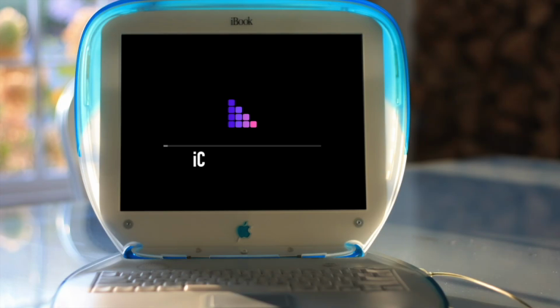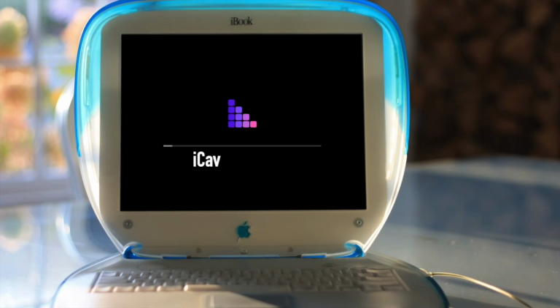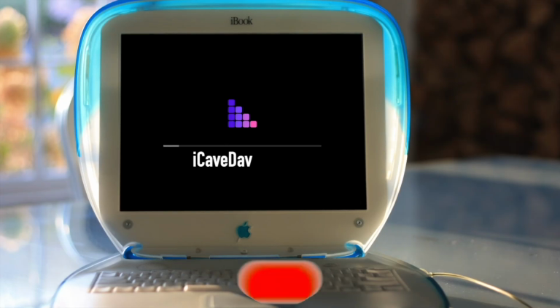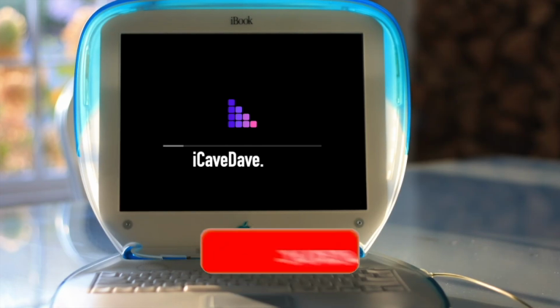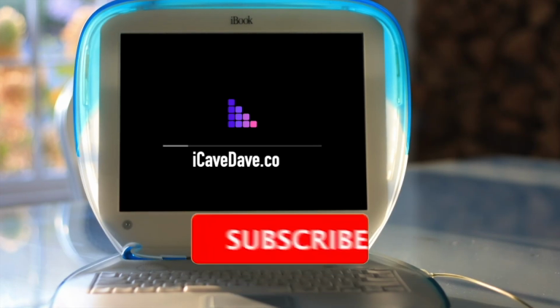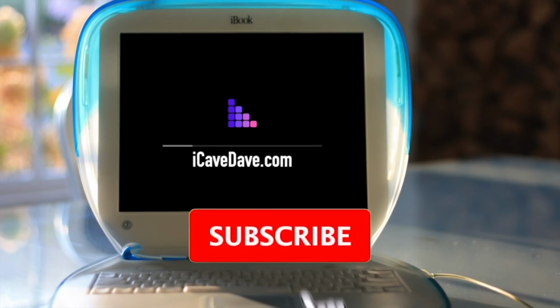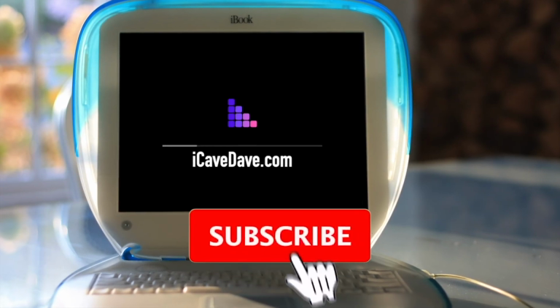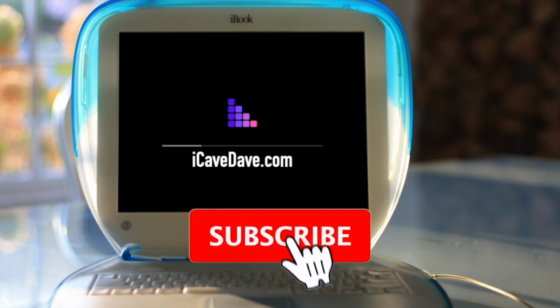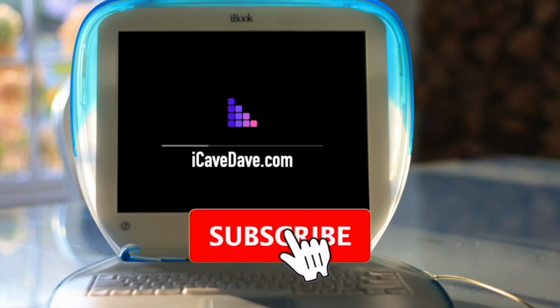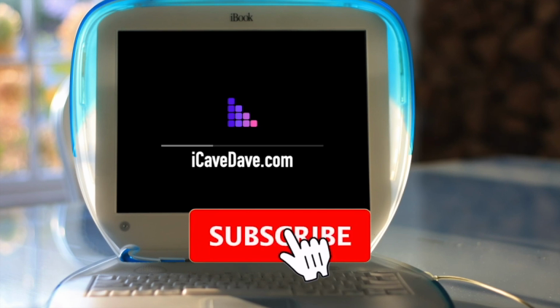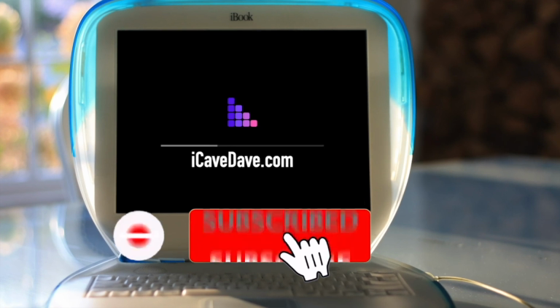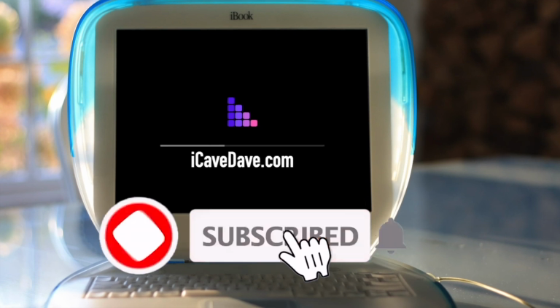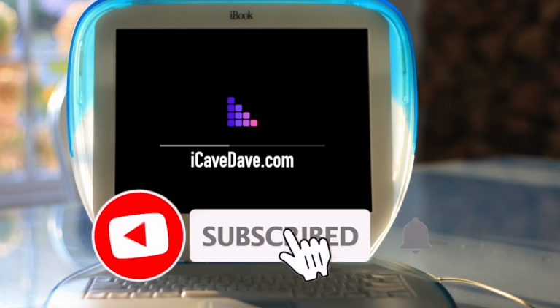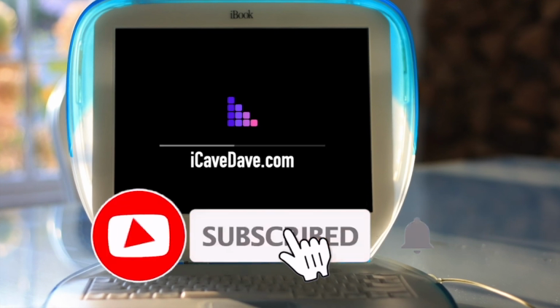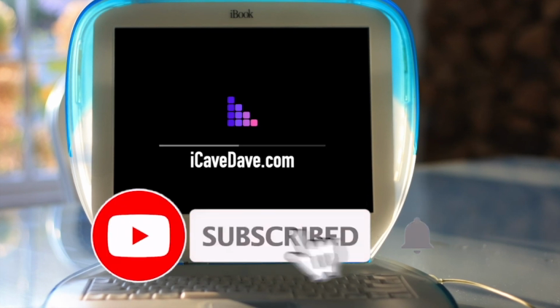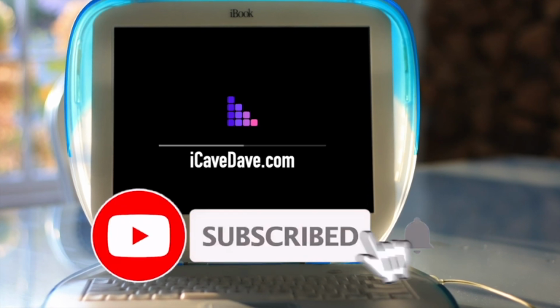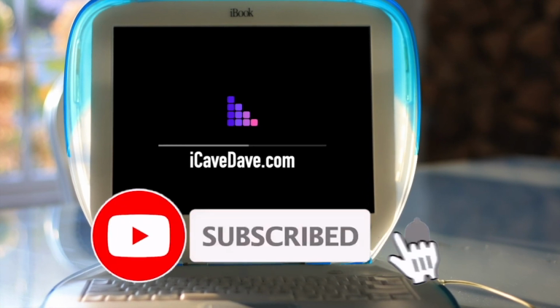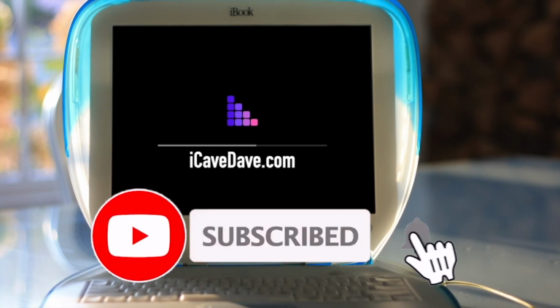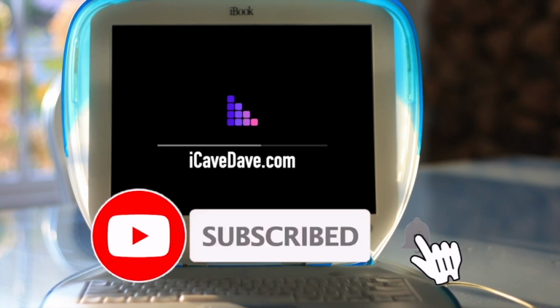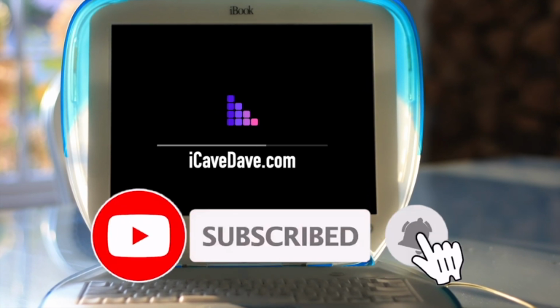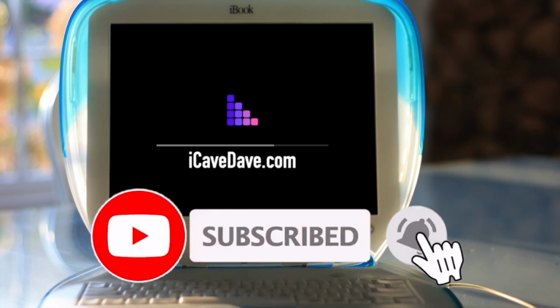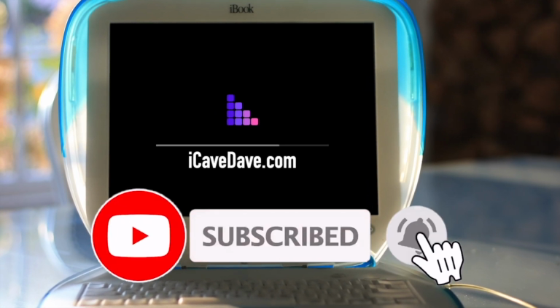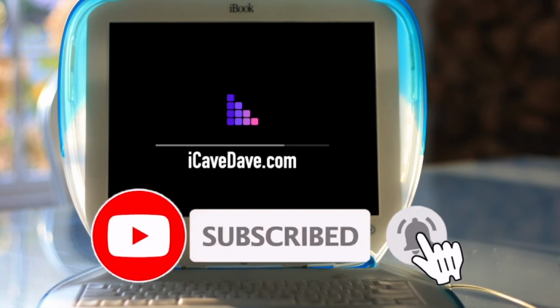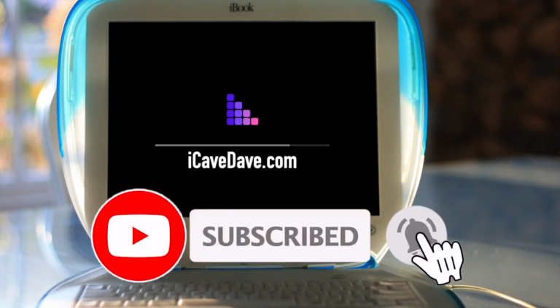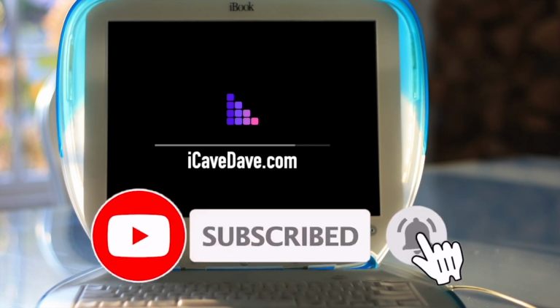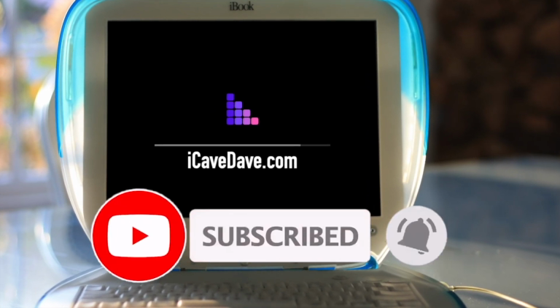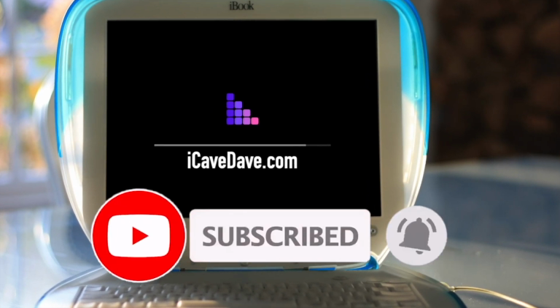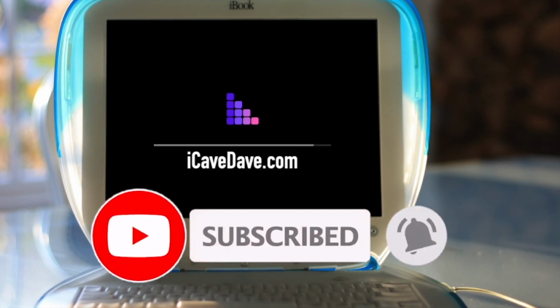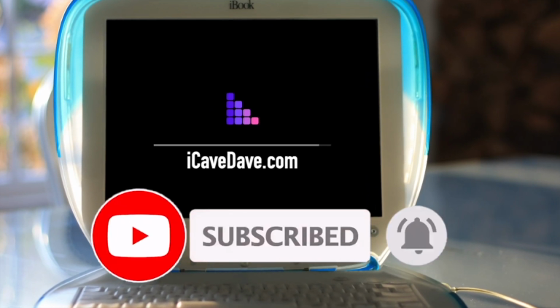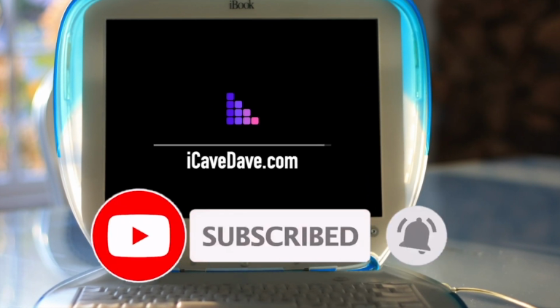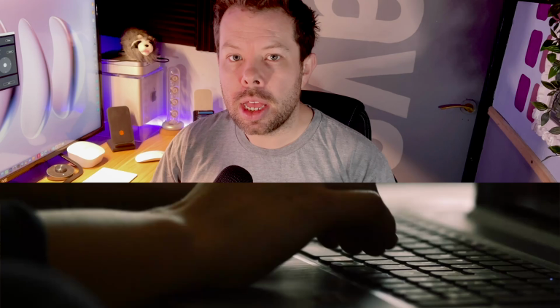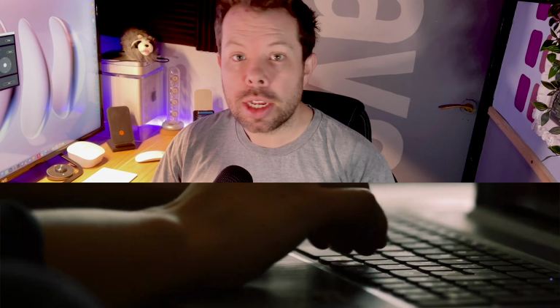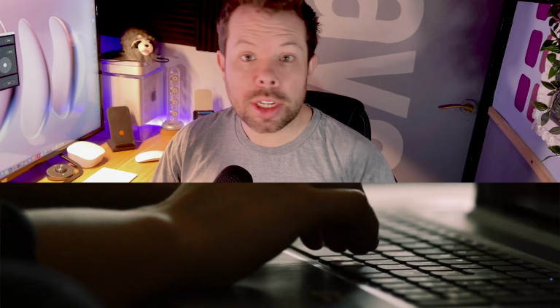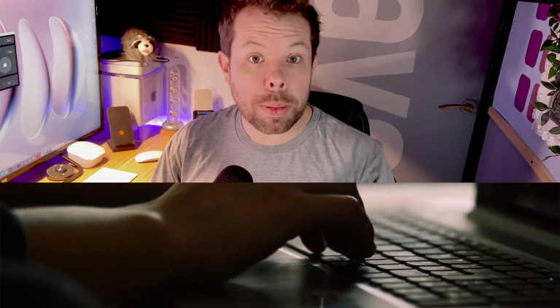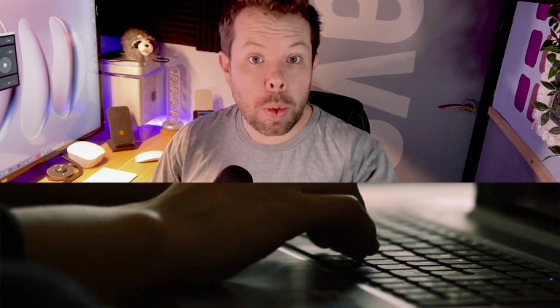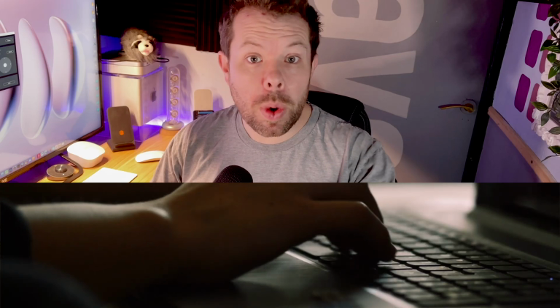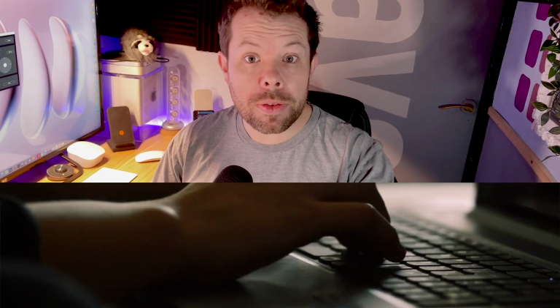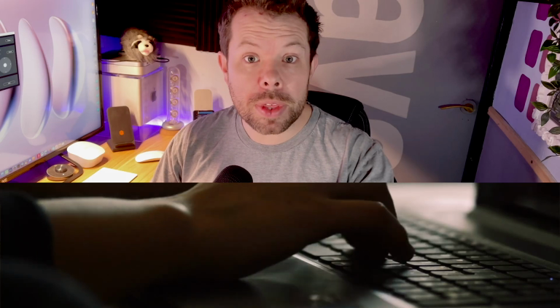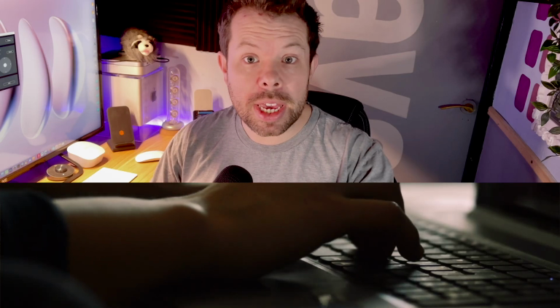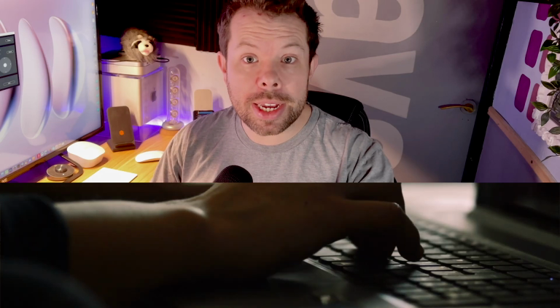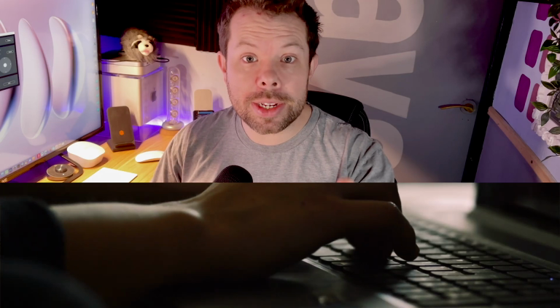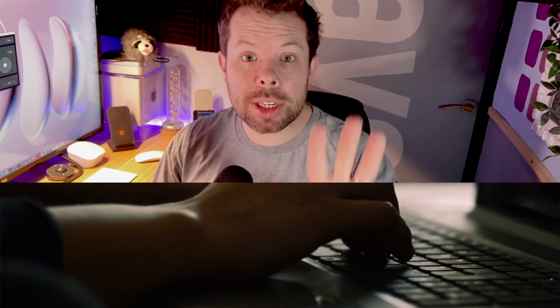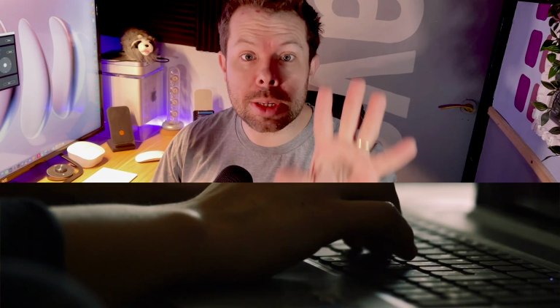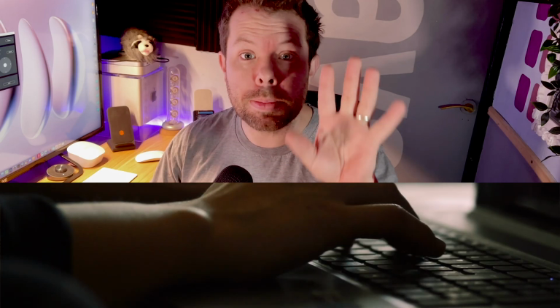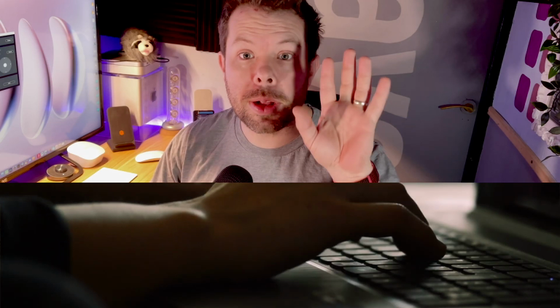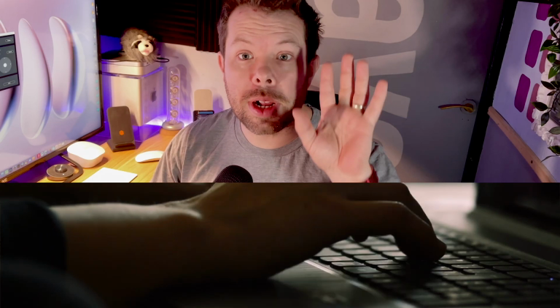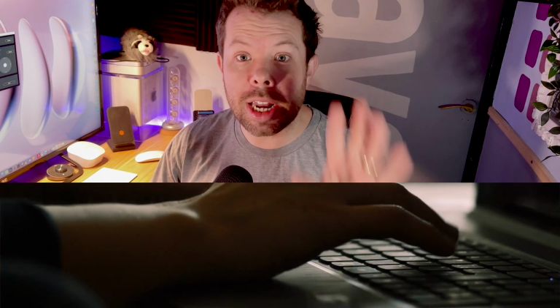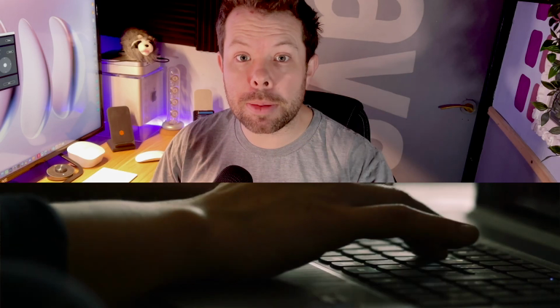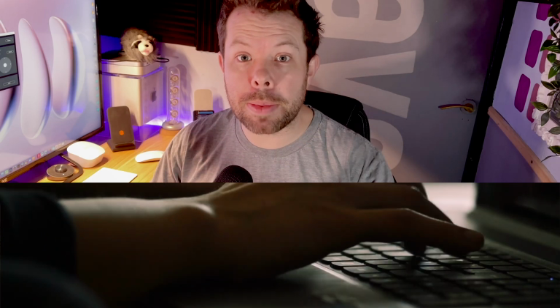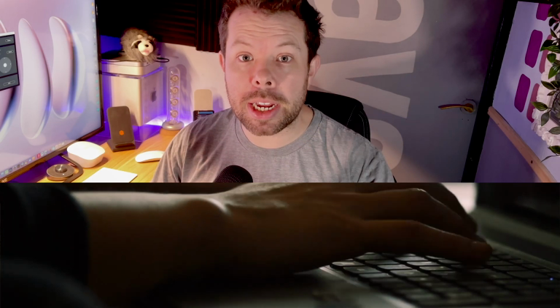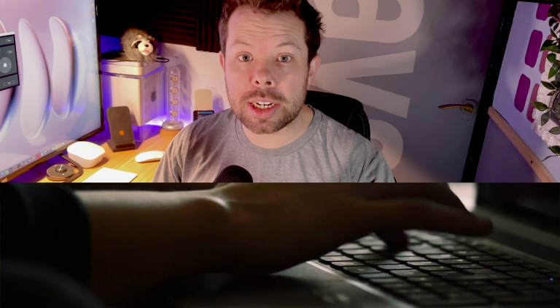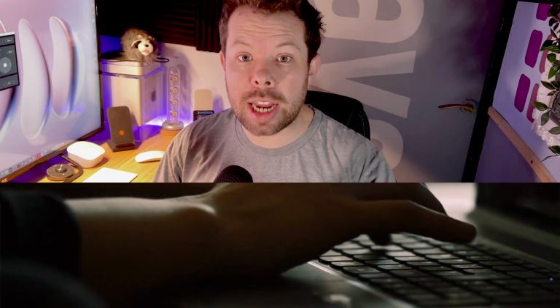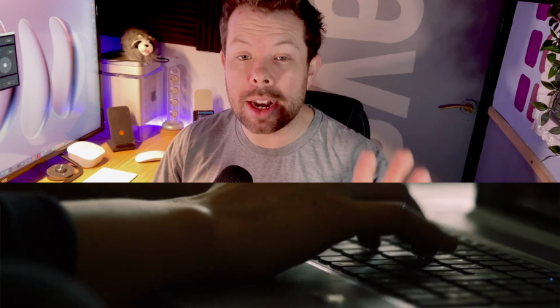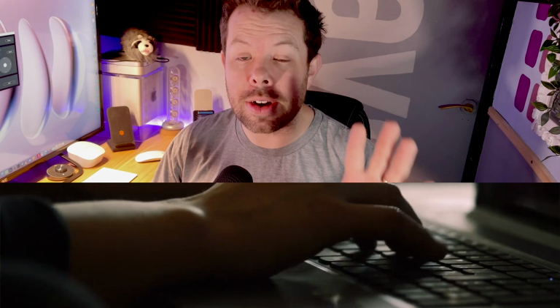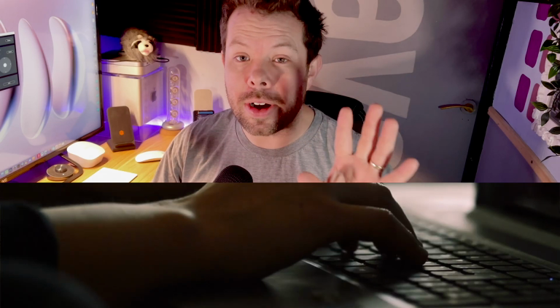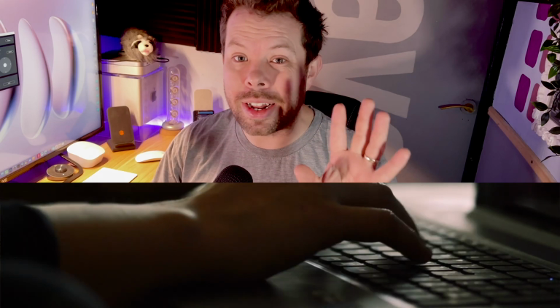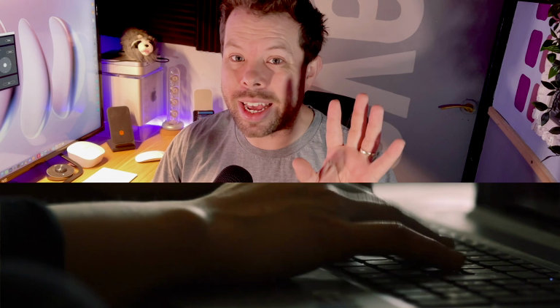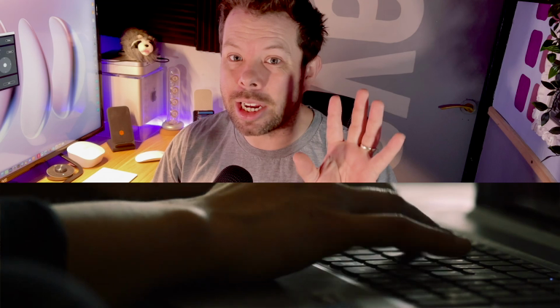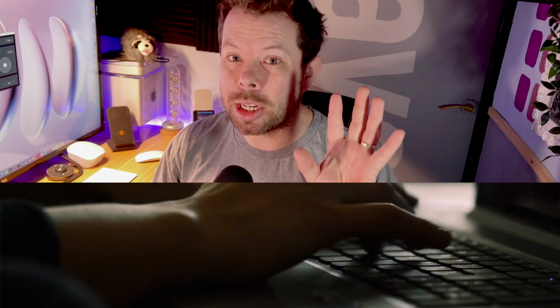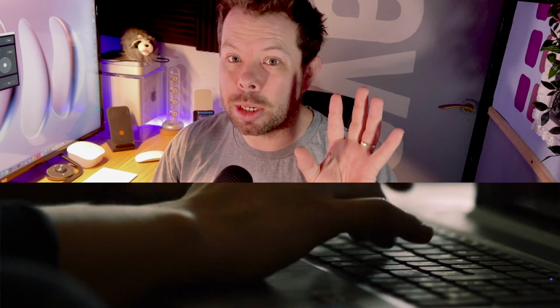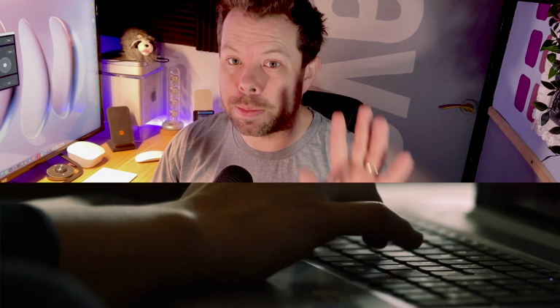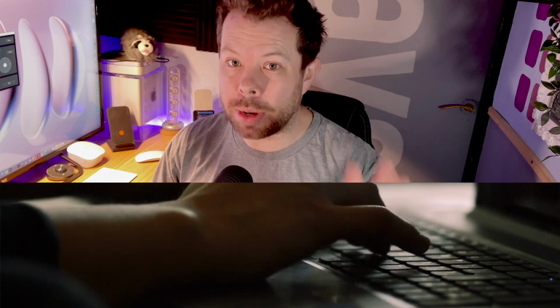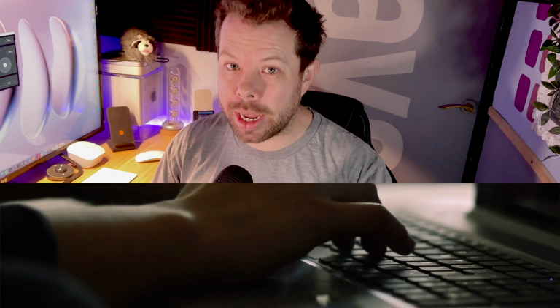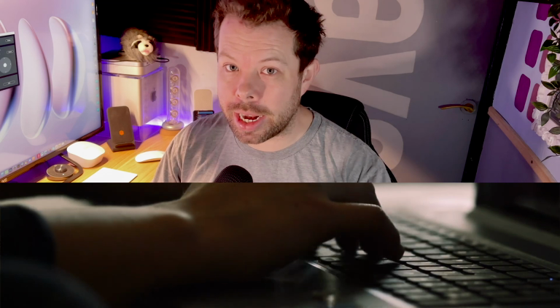Want the latest Apple news, leaks and rumours? Subscribe and ring the bell. Step away from the keys that spell clickbait and I'll explain.